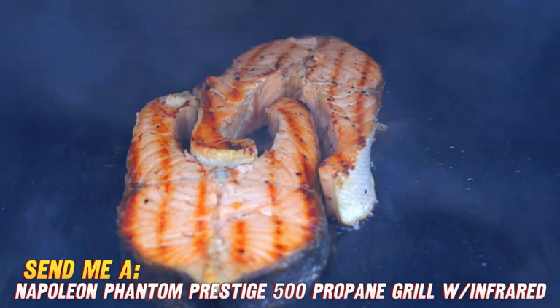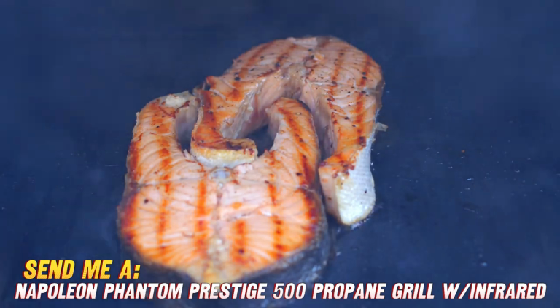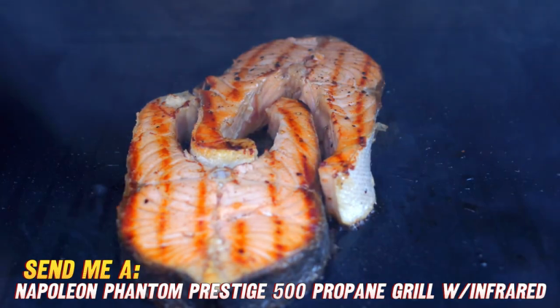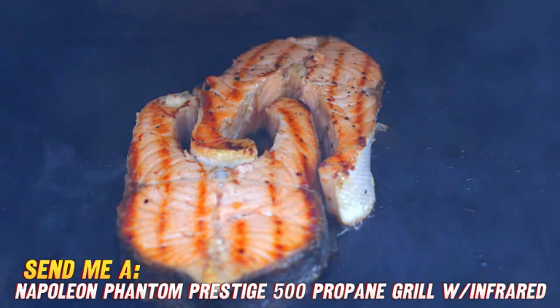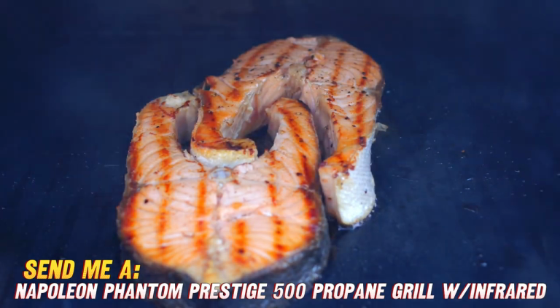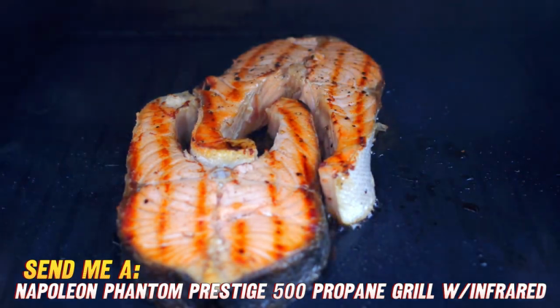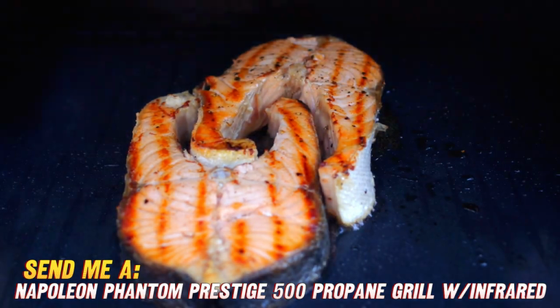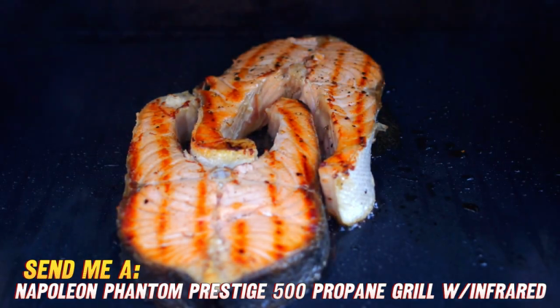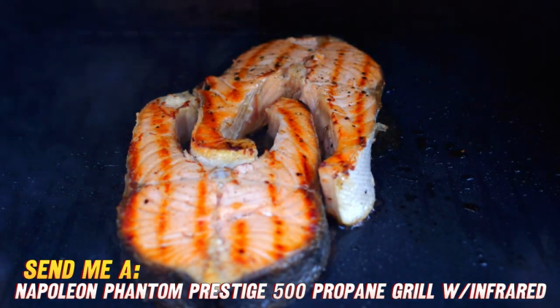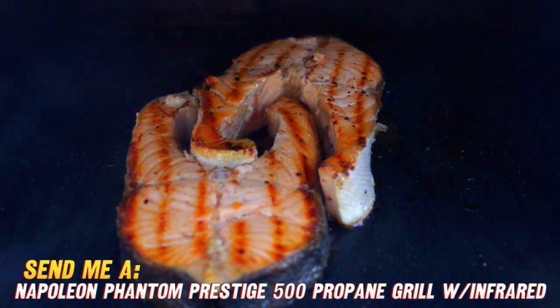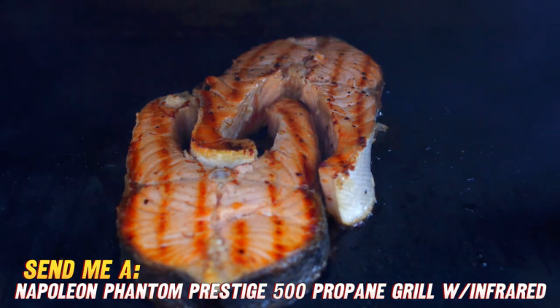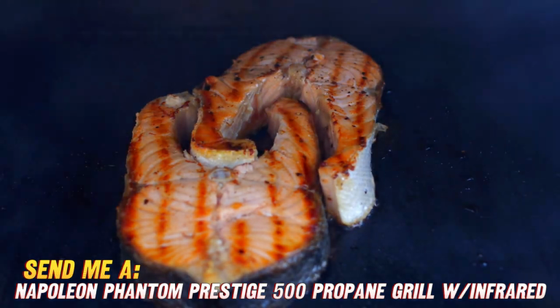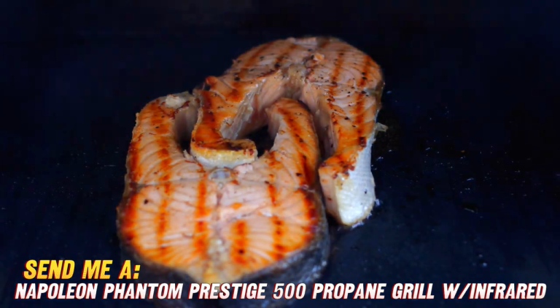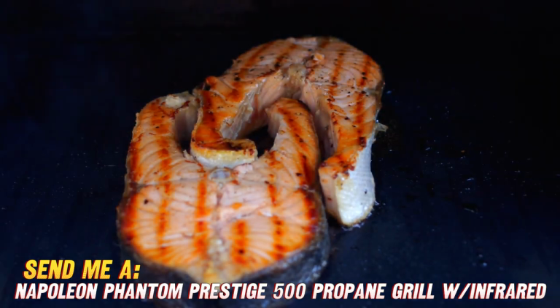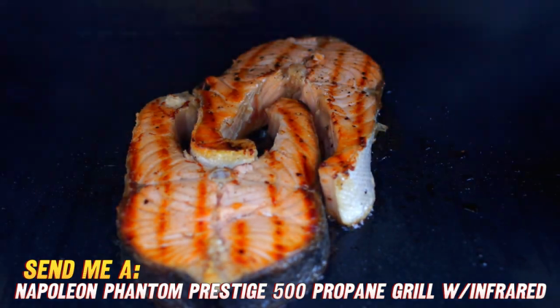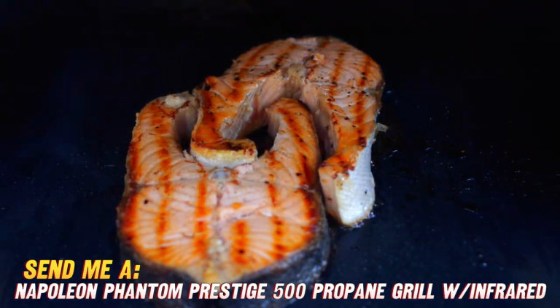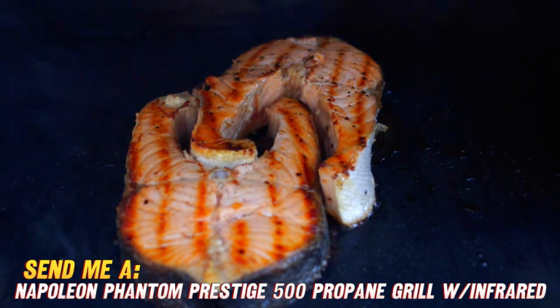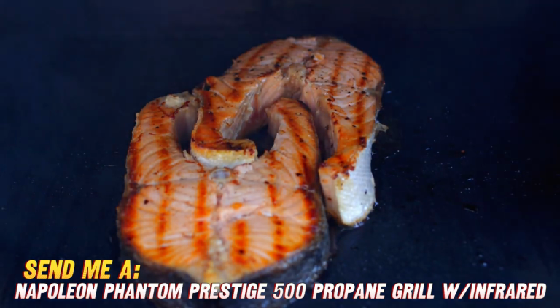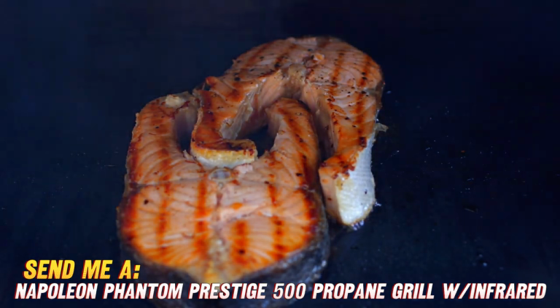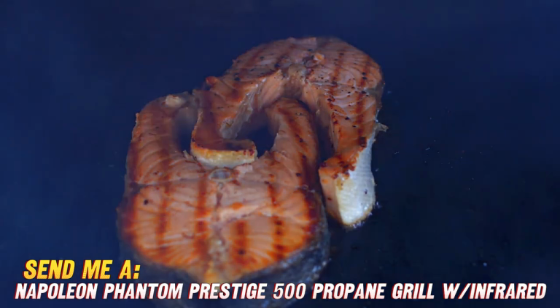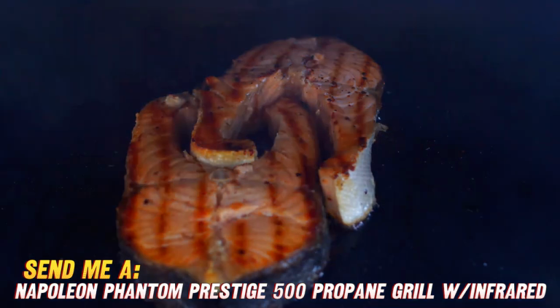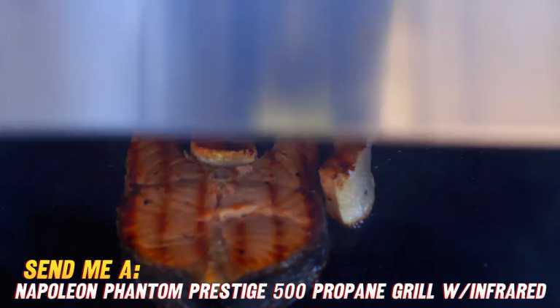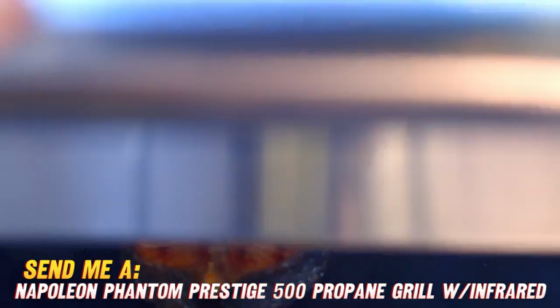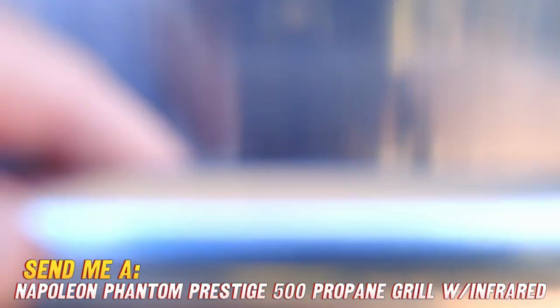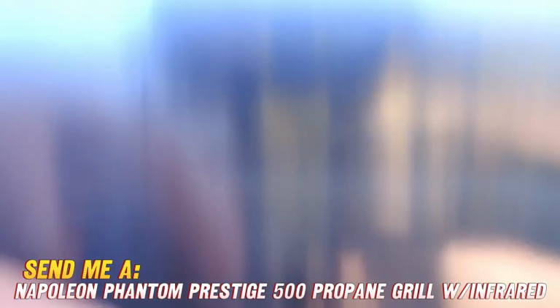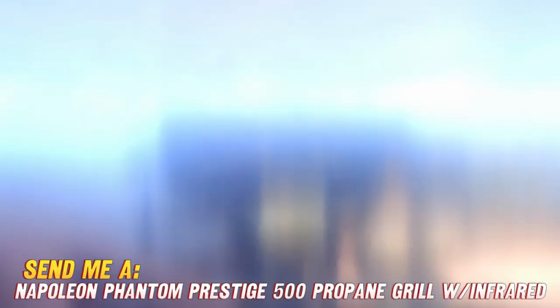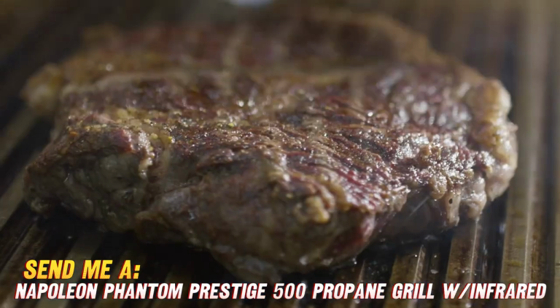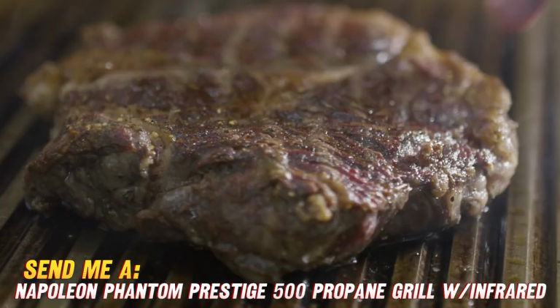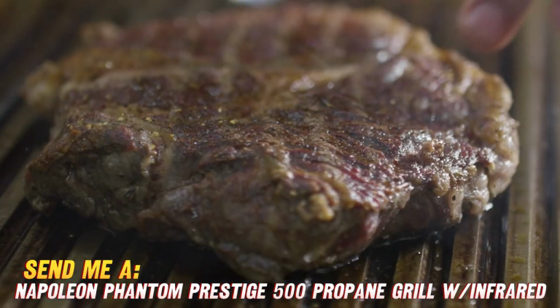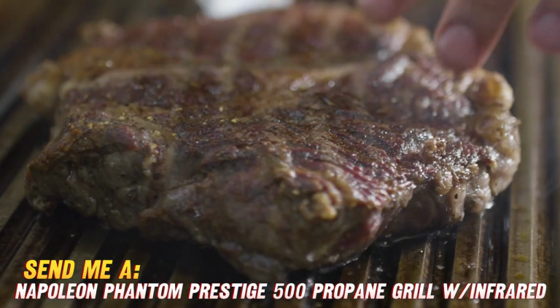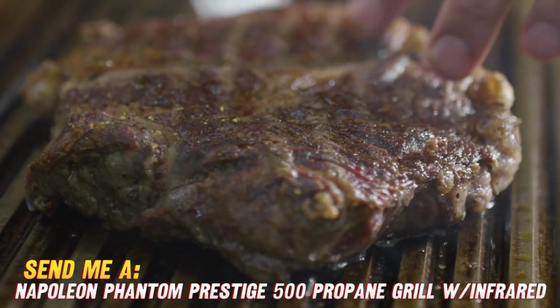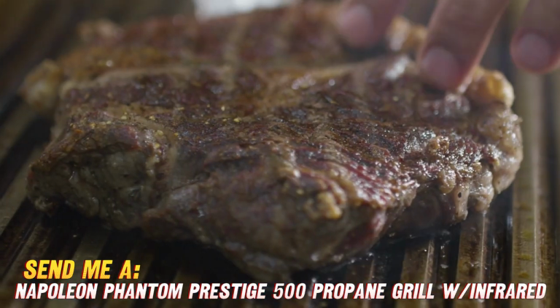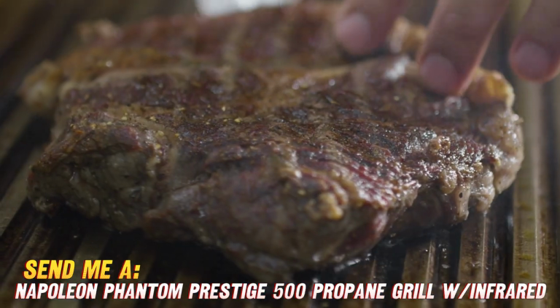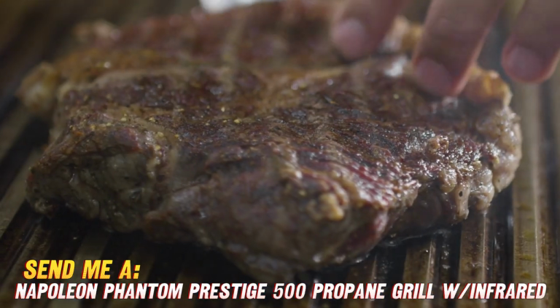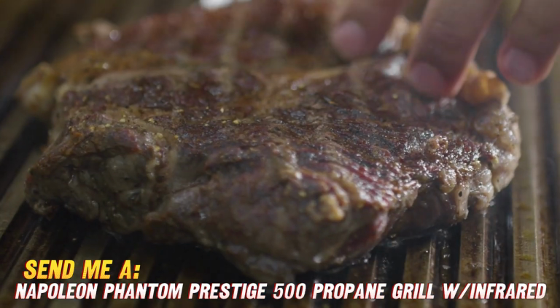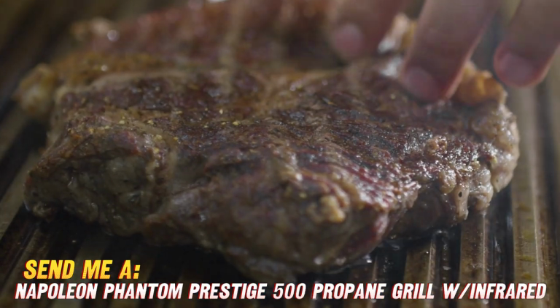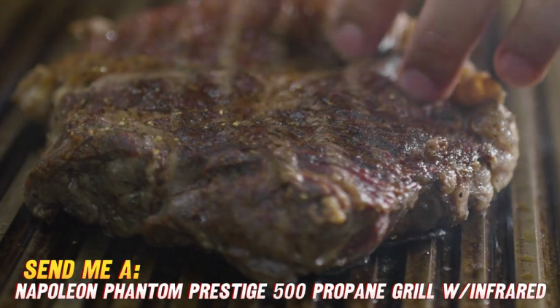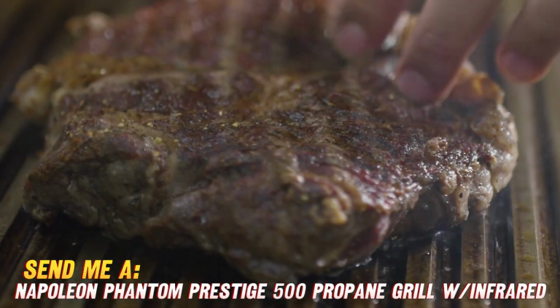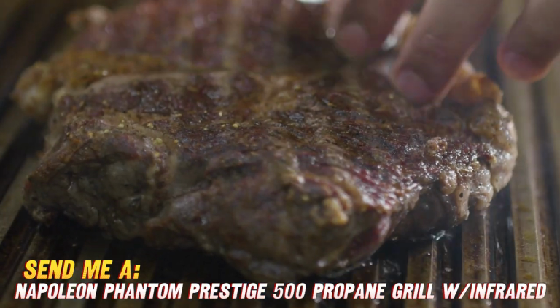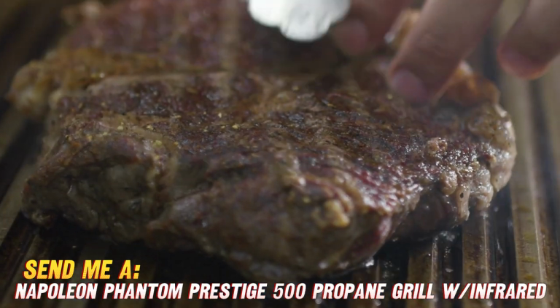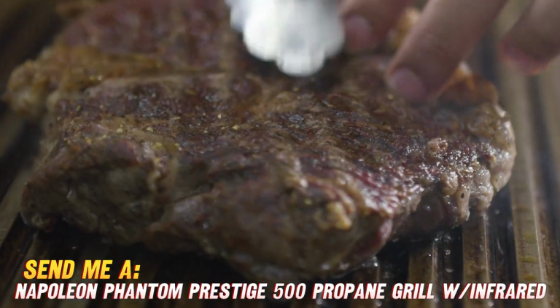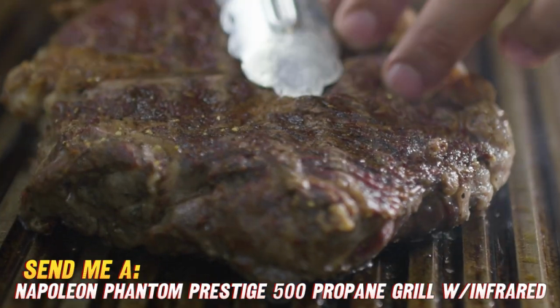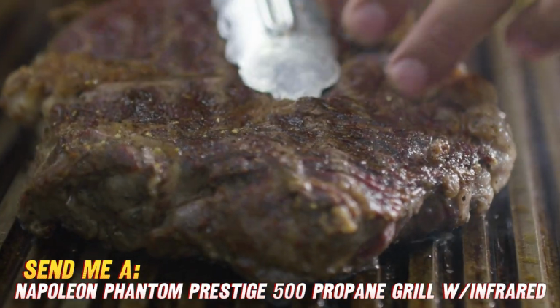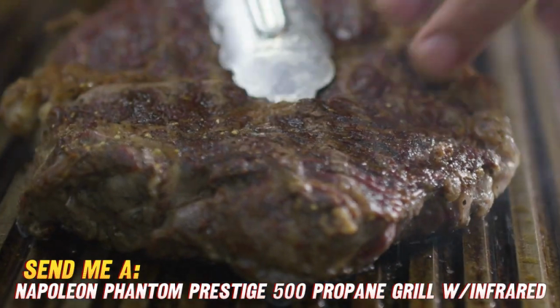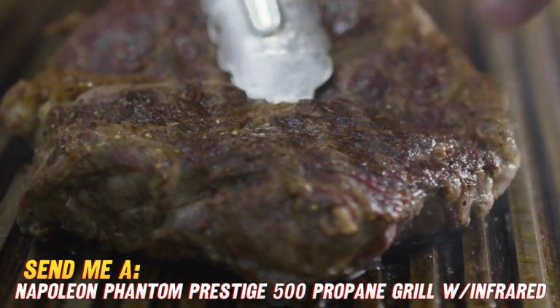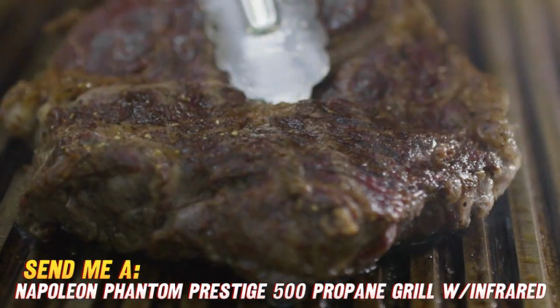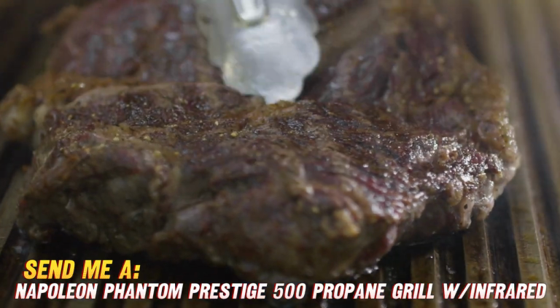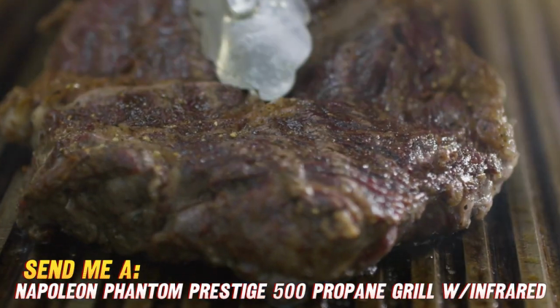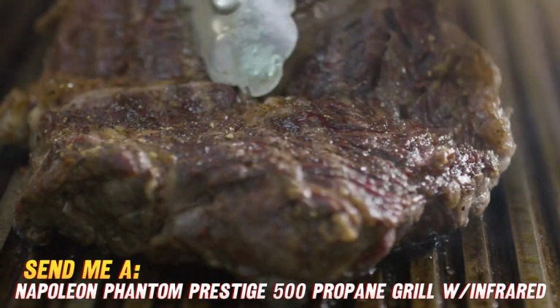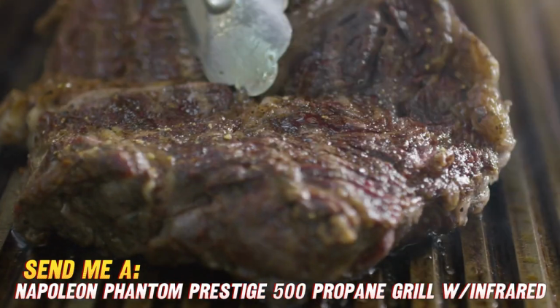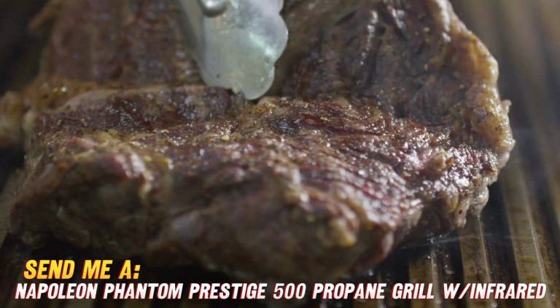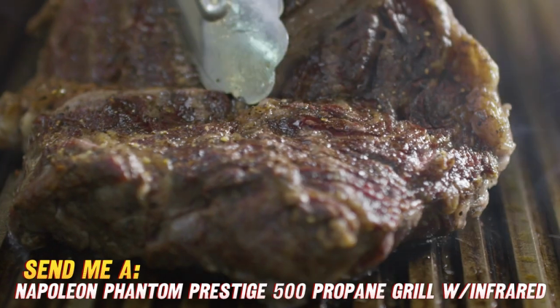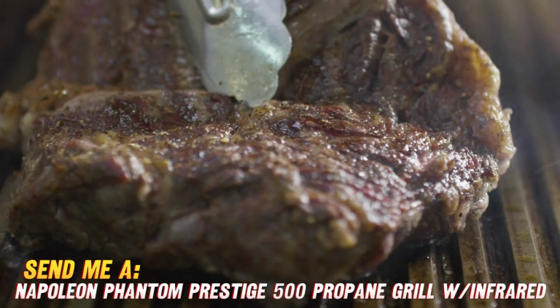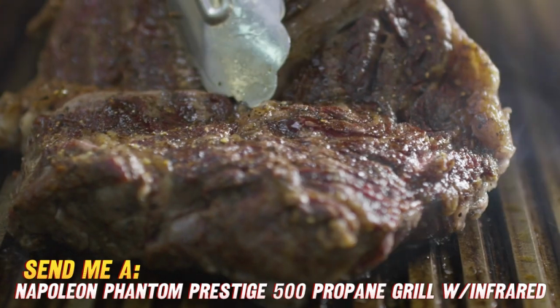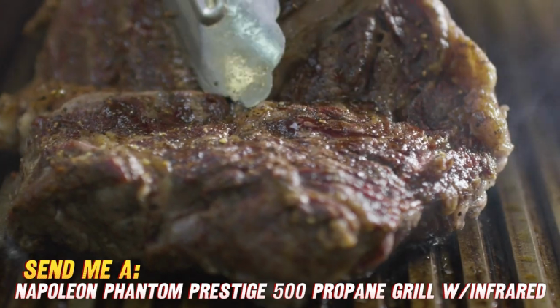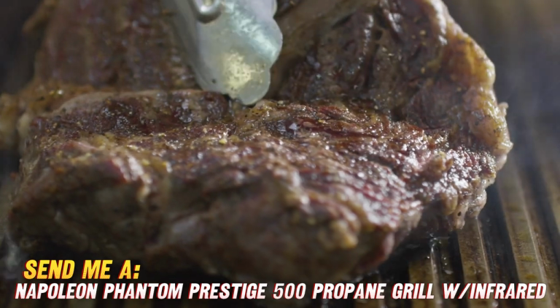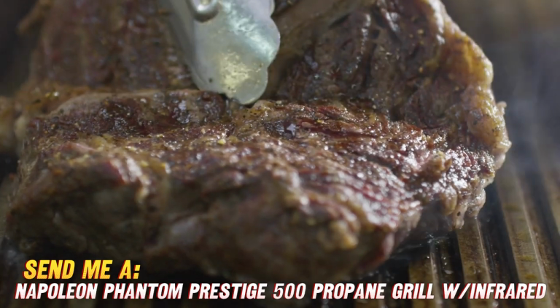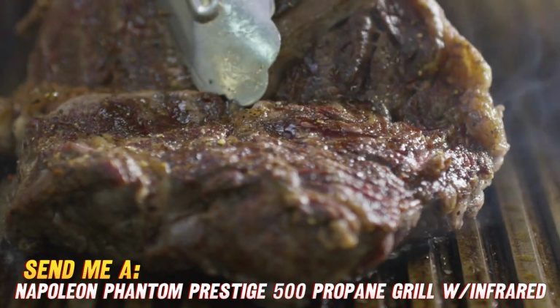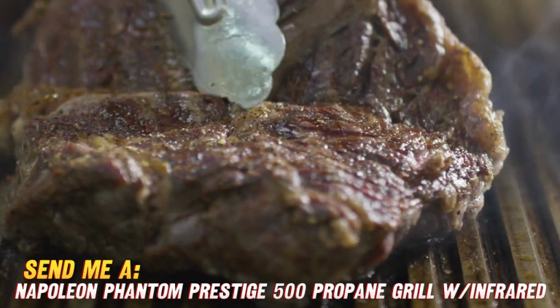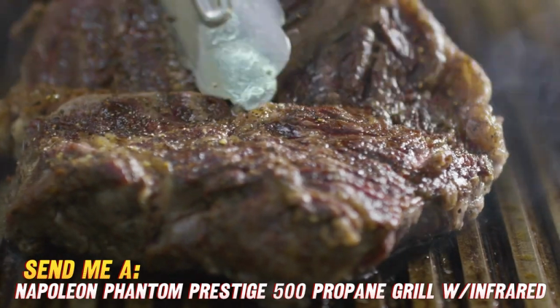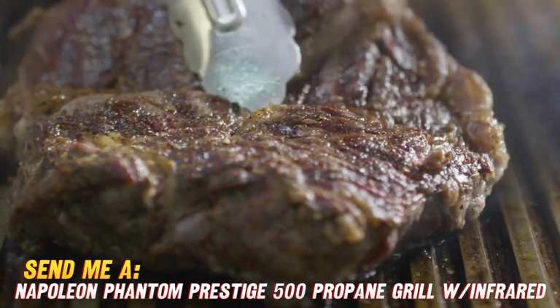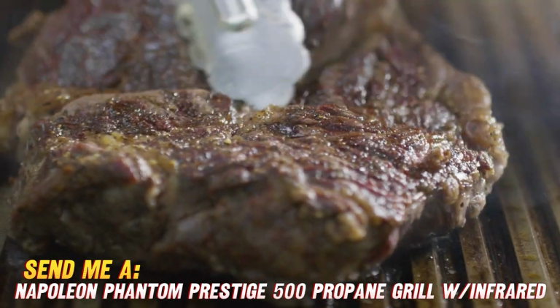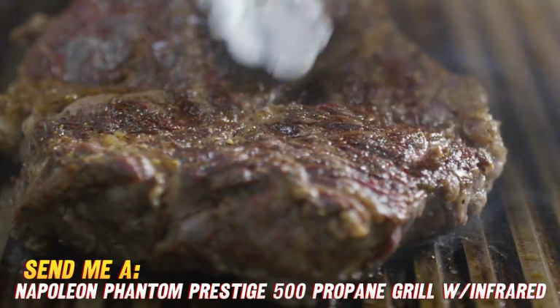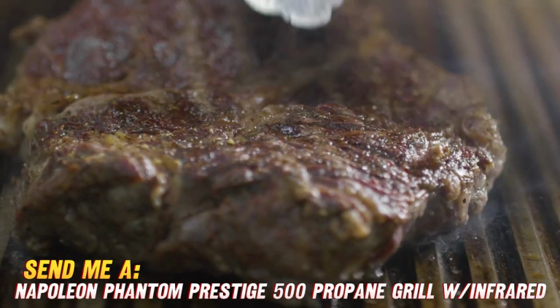And this whole unit is designed for easy built-in installation into your outdoor kitchen, deck, patio, brick wall — you name it.